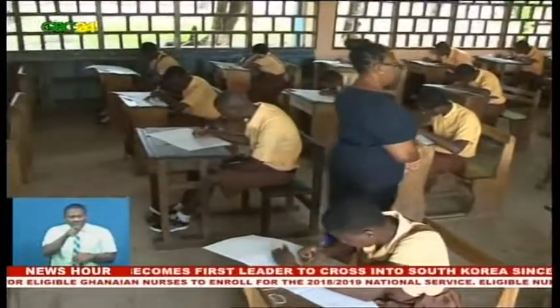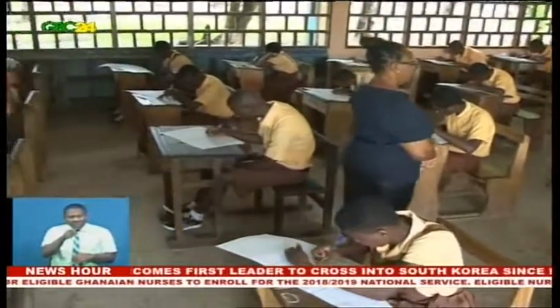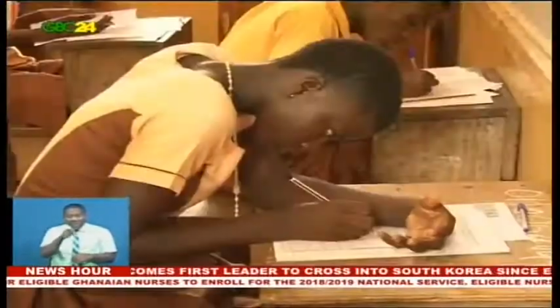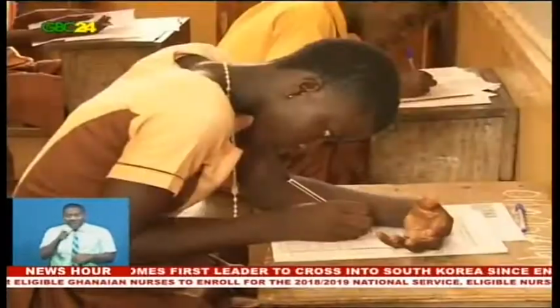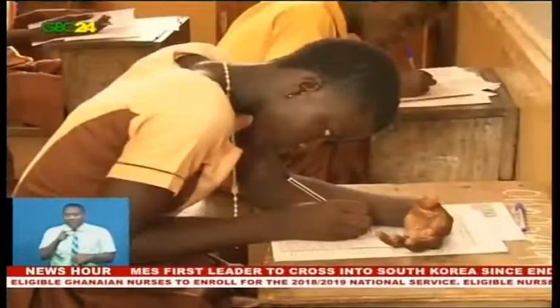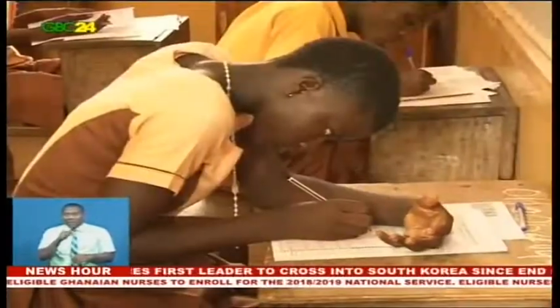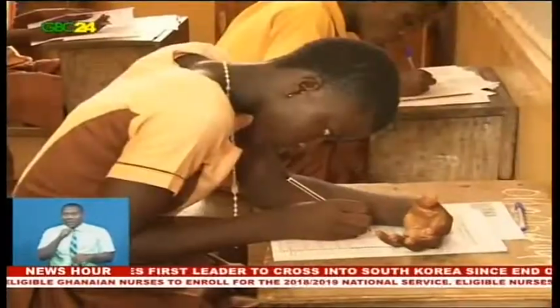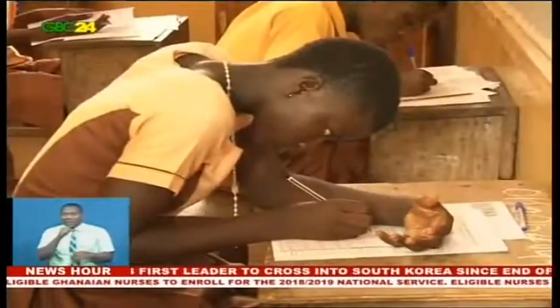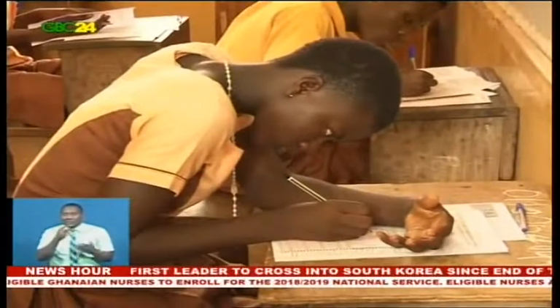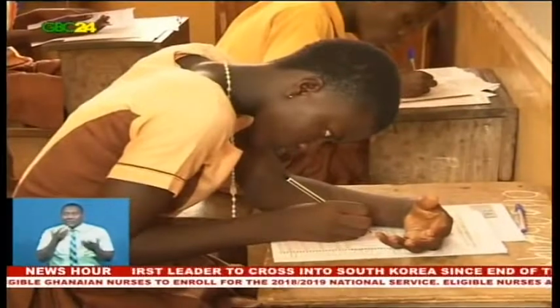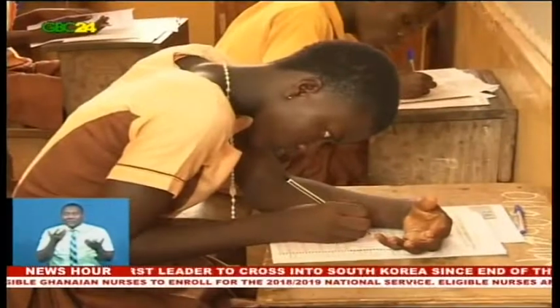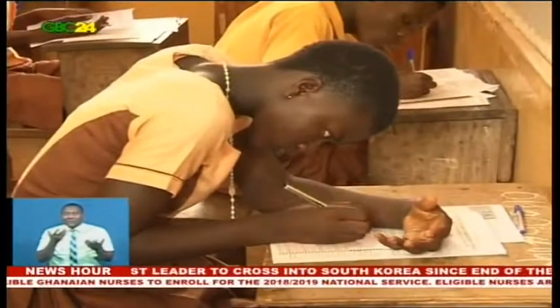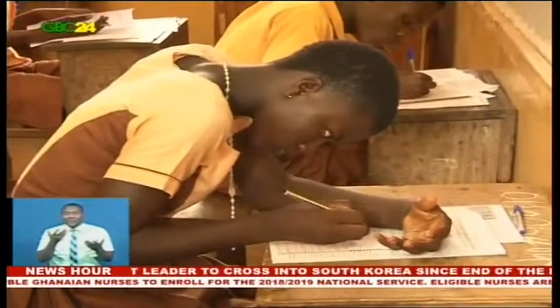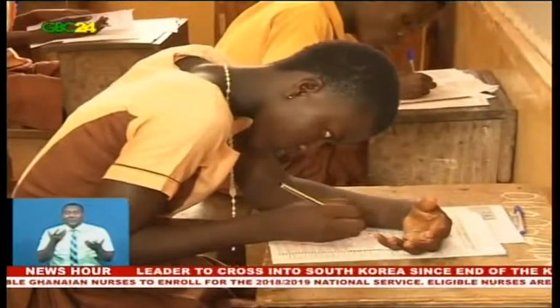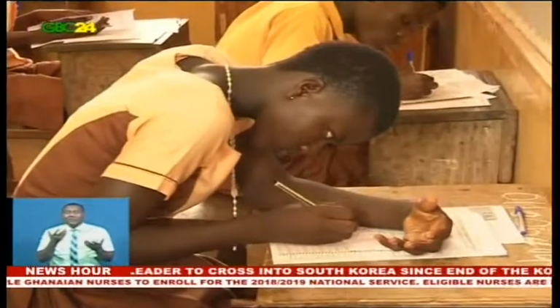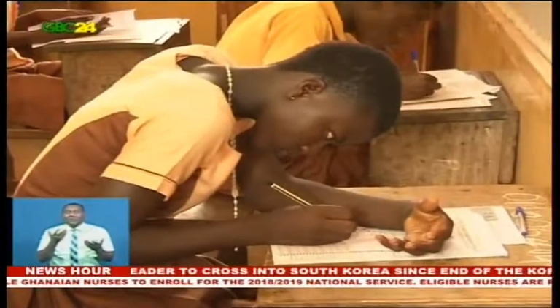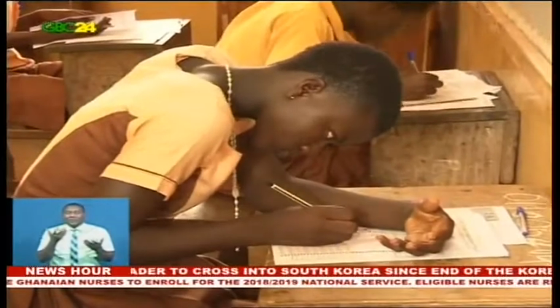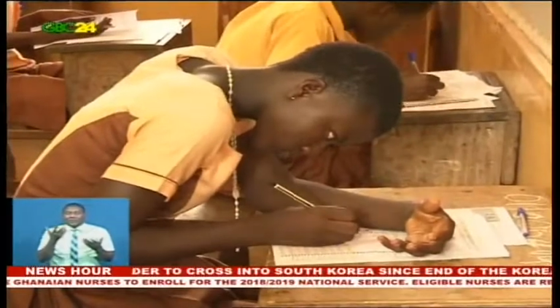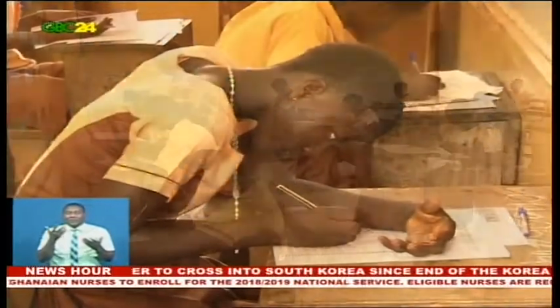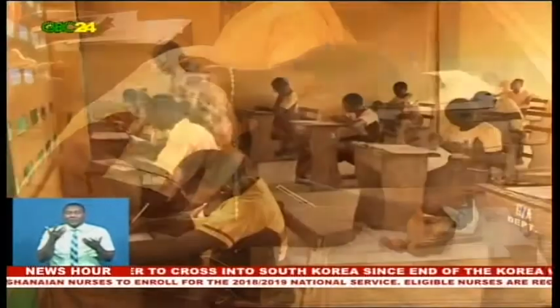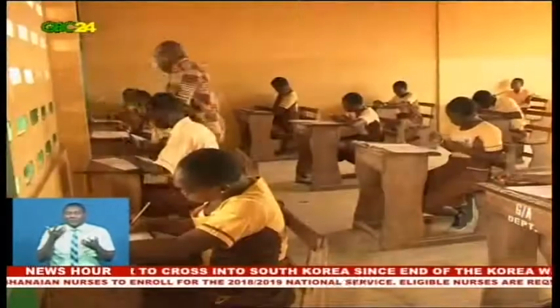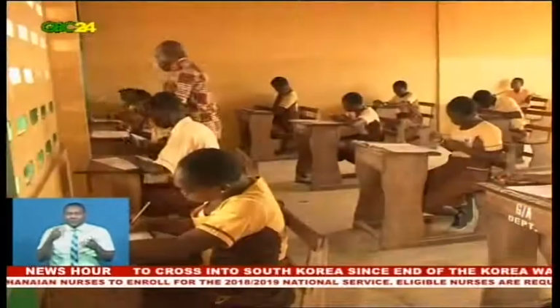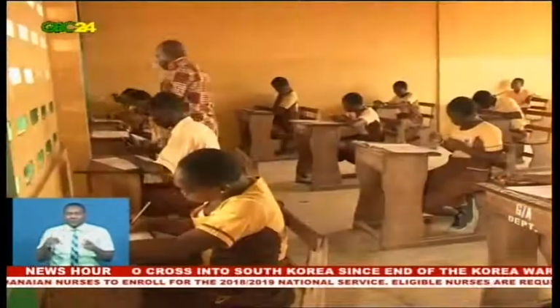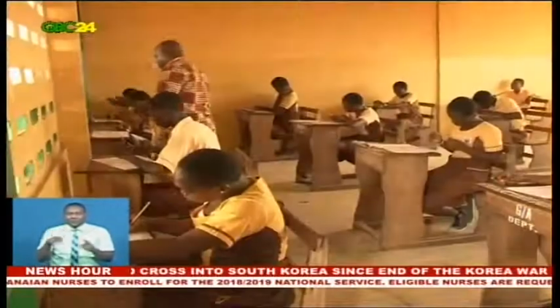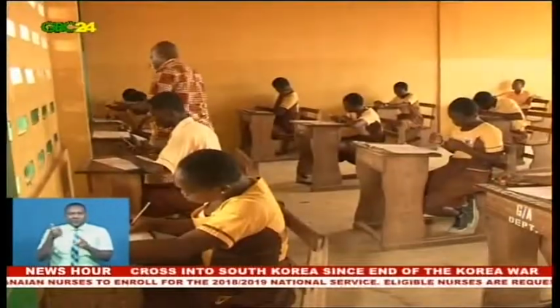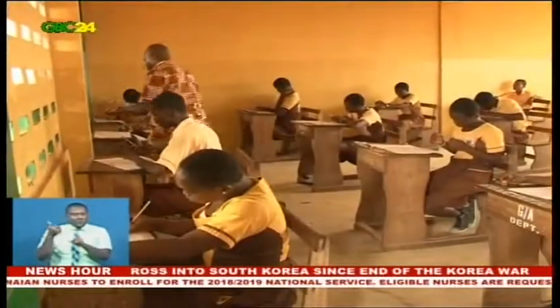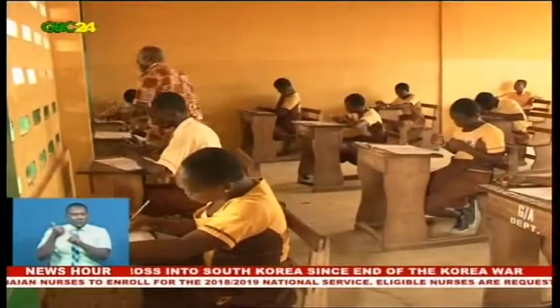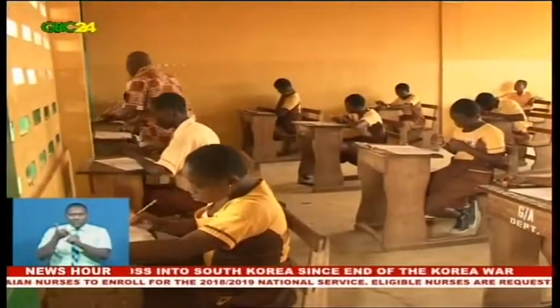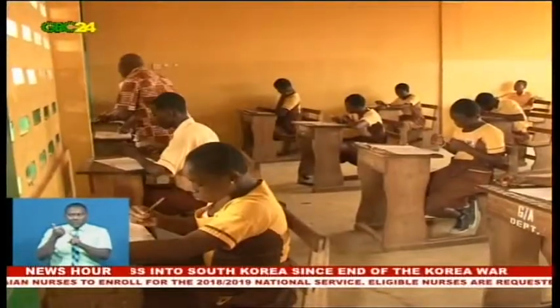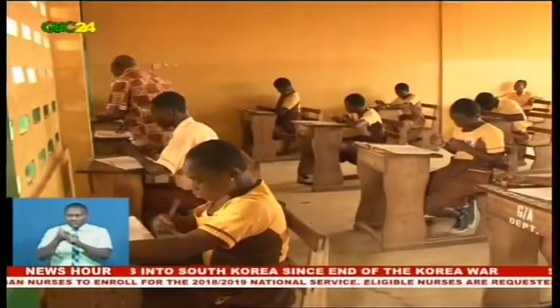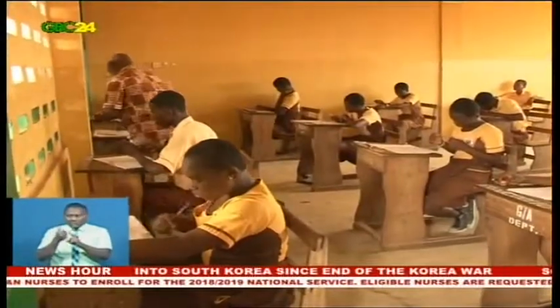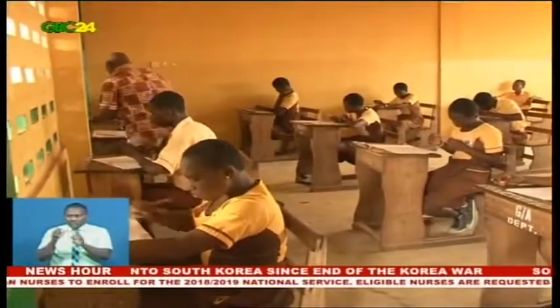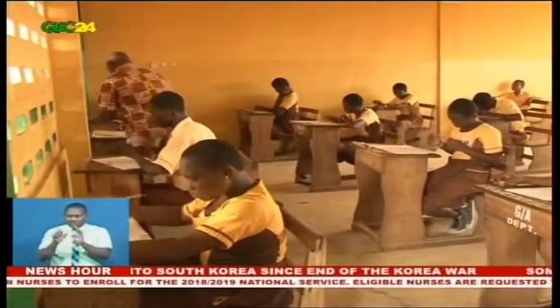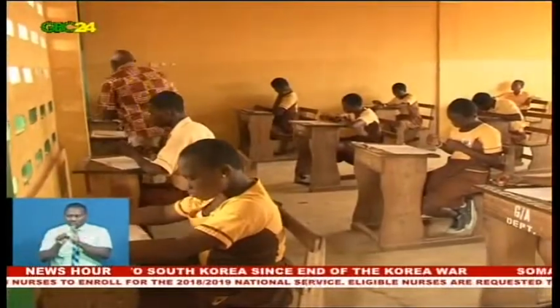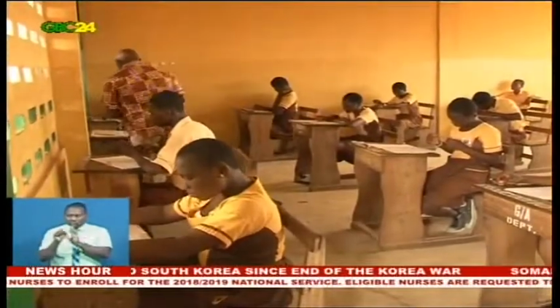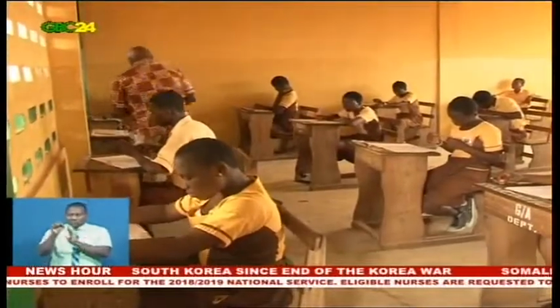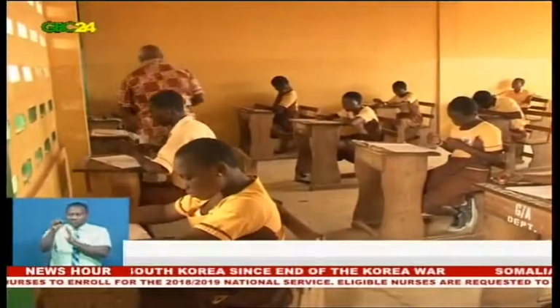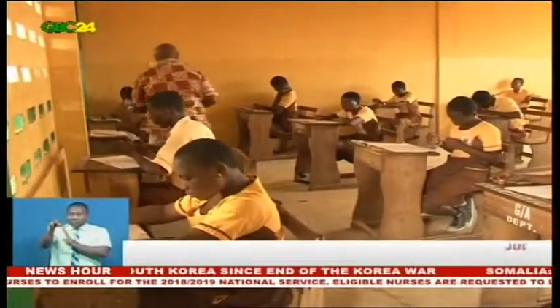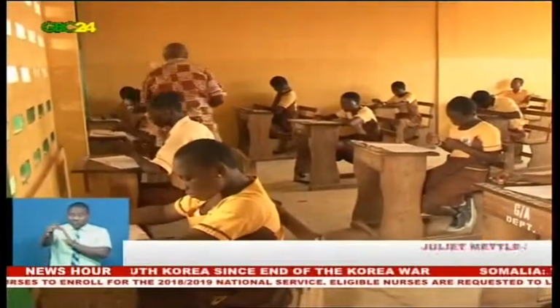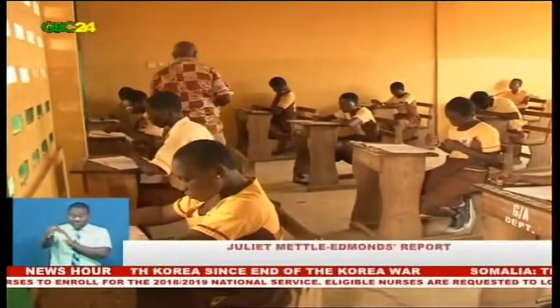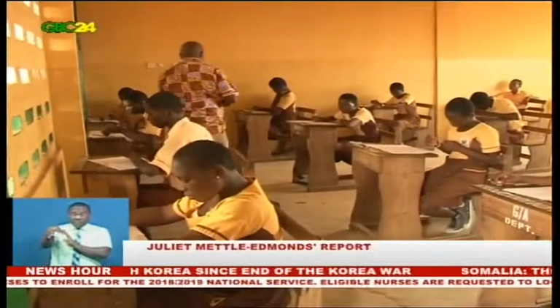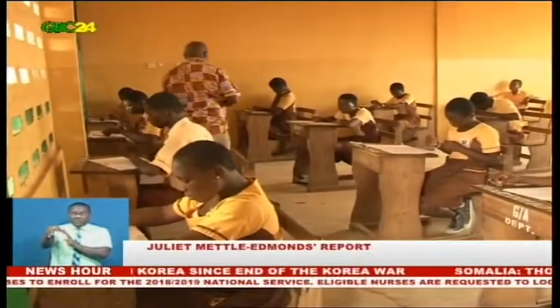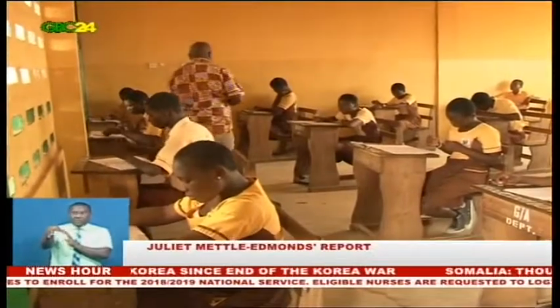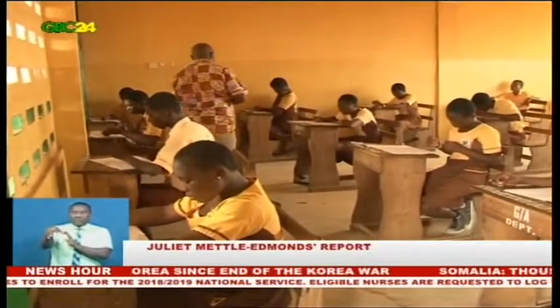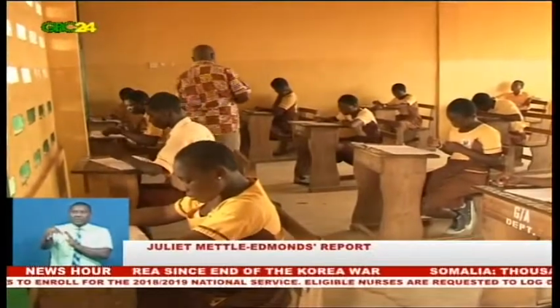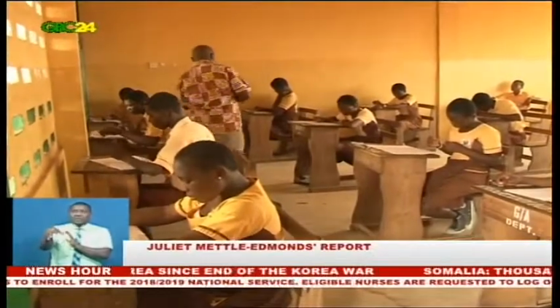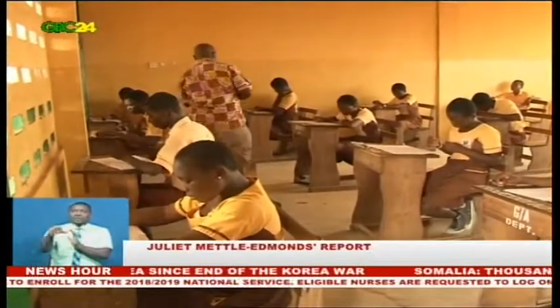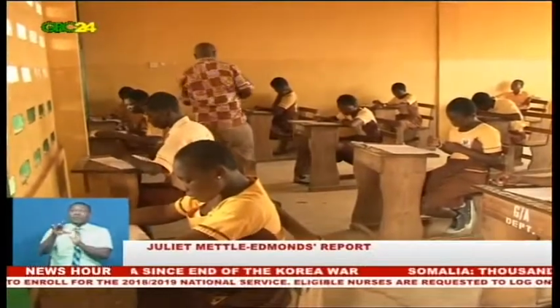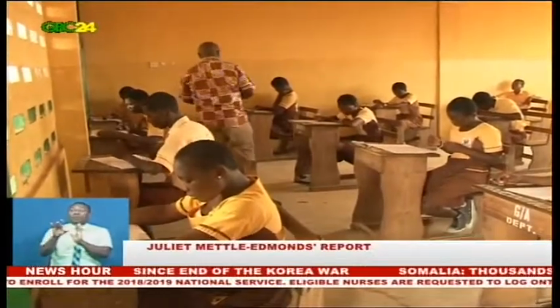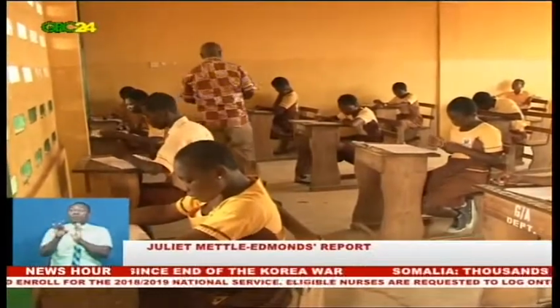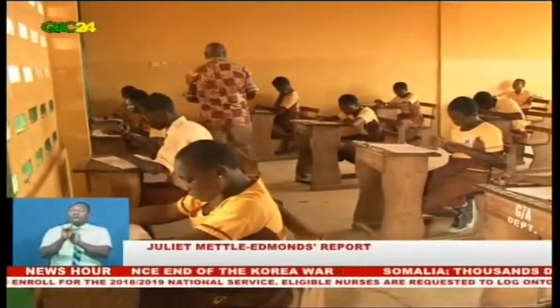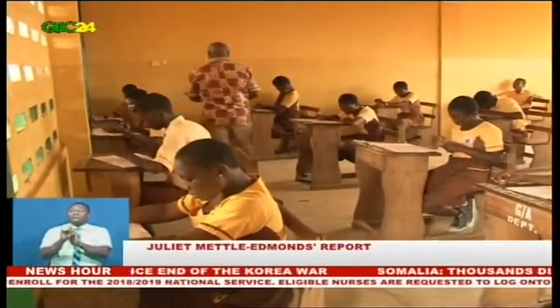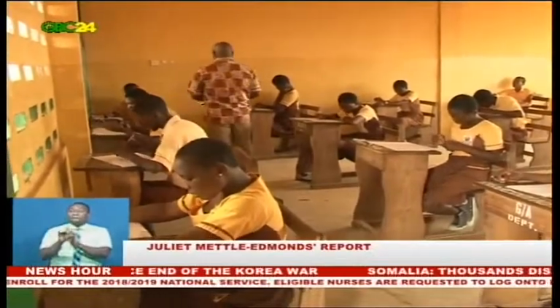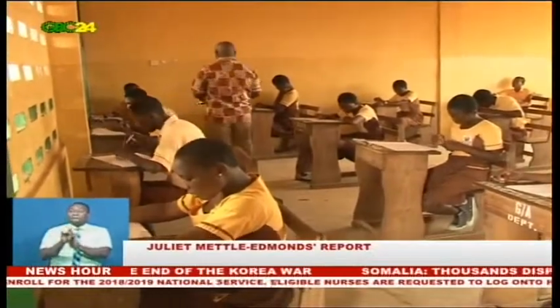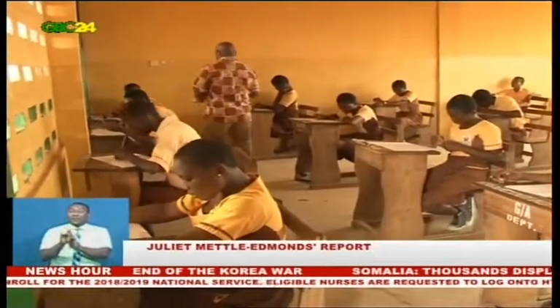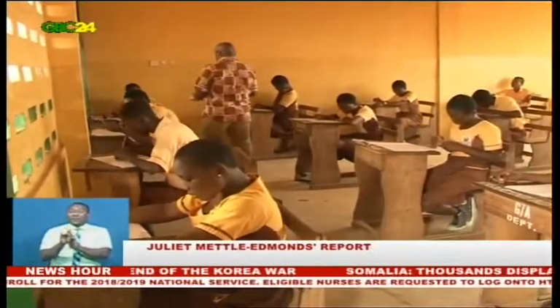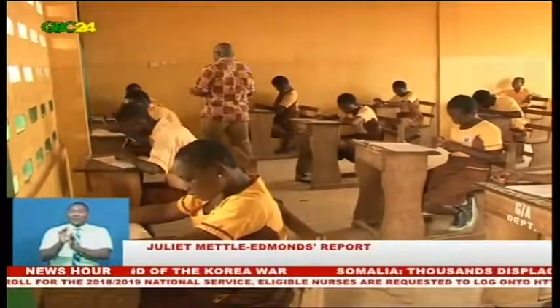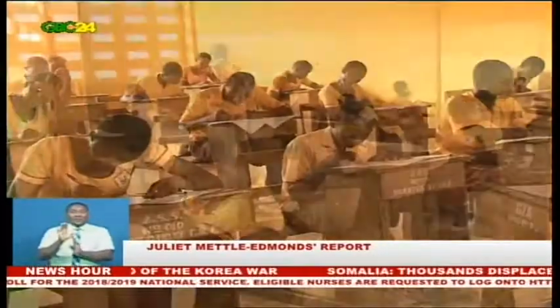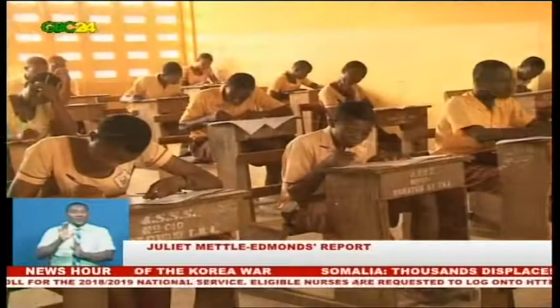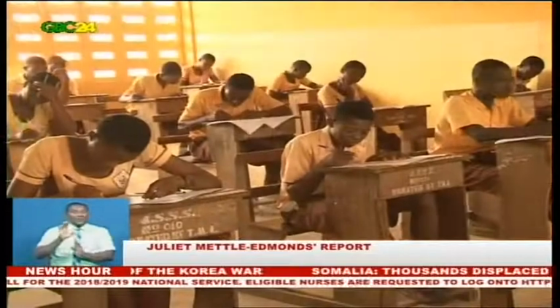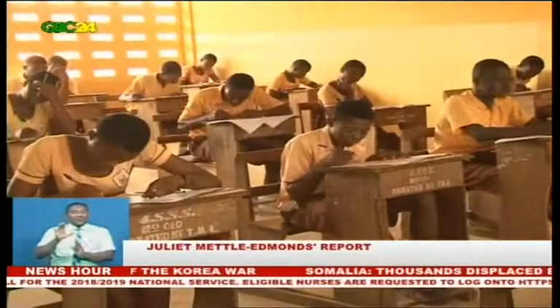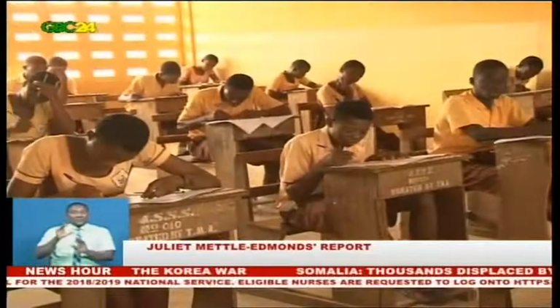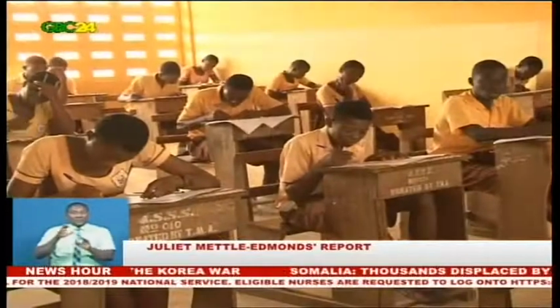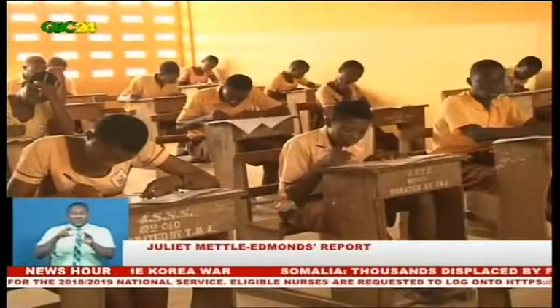She said candidates who do not get any of their selected schools will be allowed into the self-placement model, where a candidate chooses a school from his or her locality.